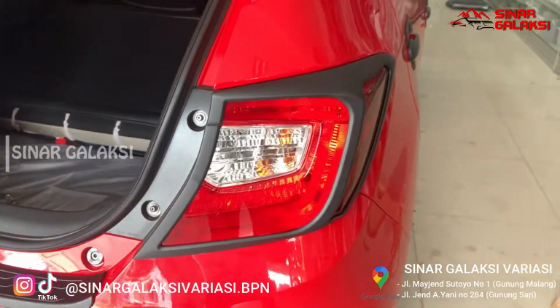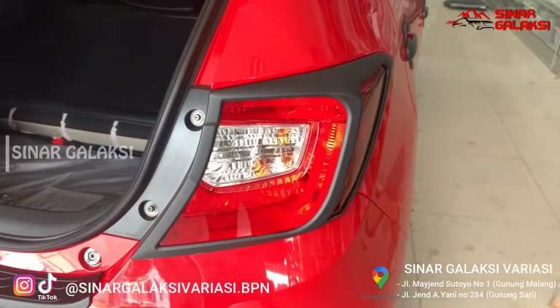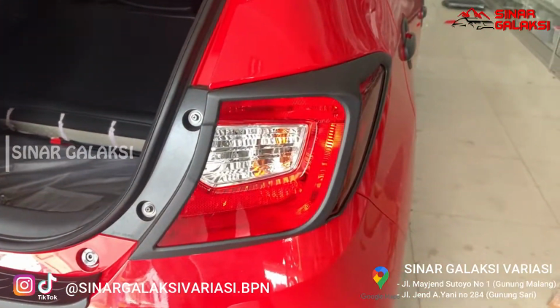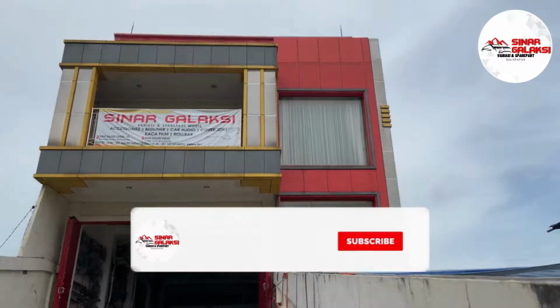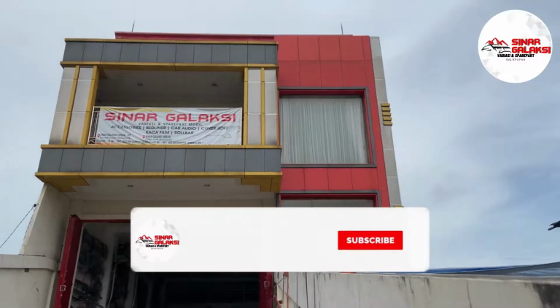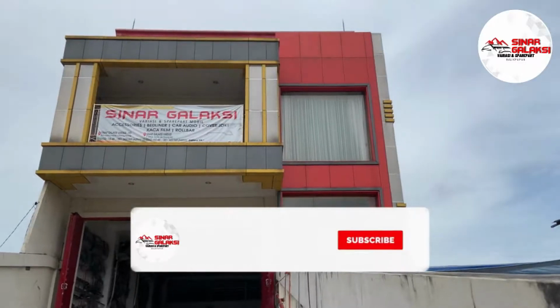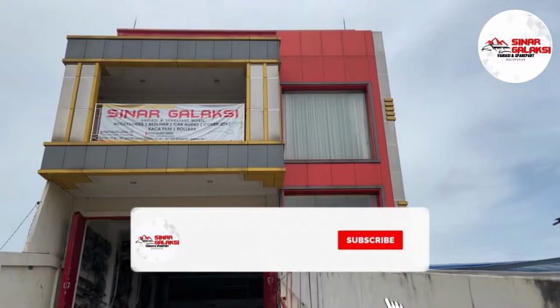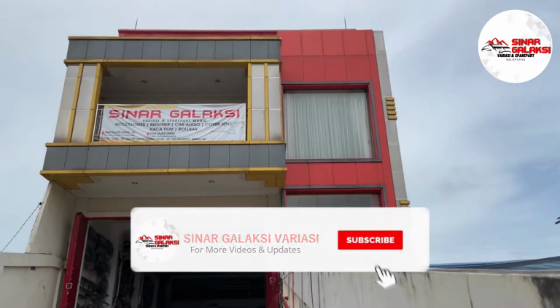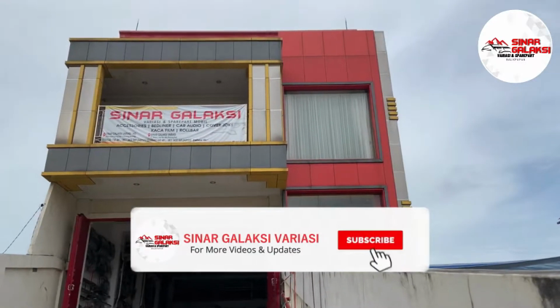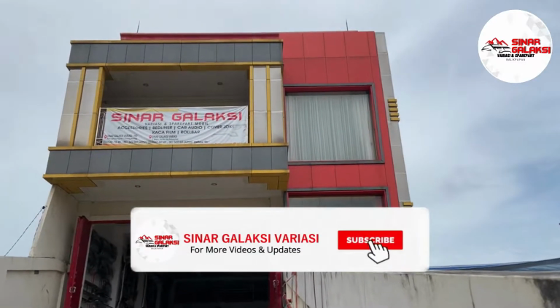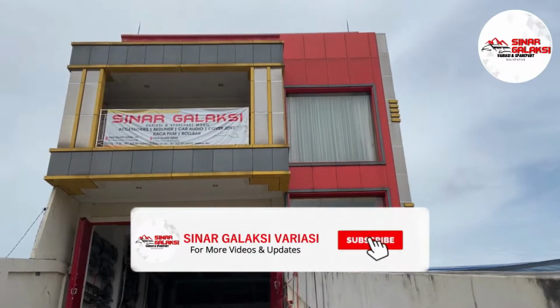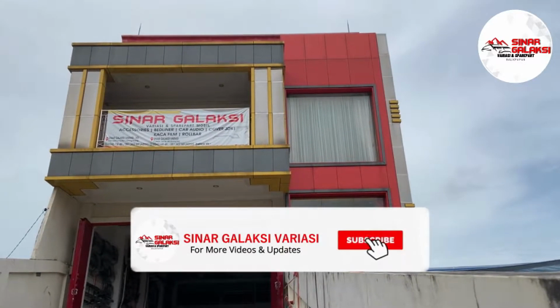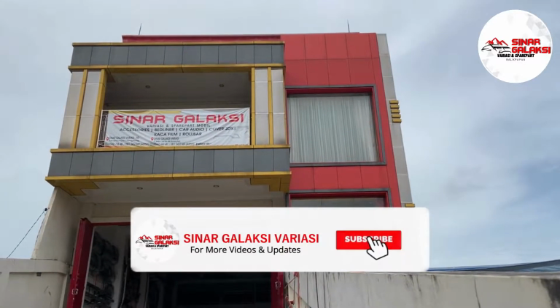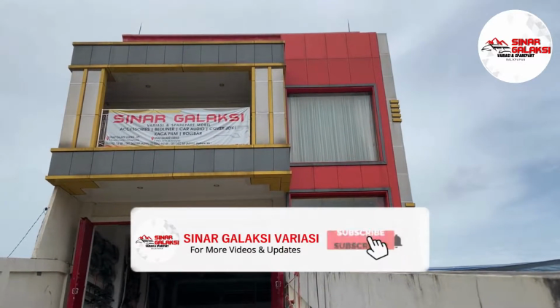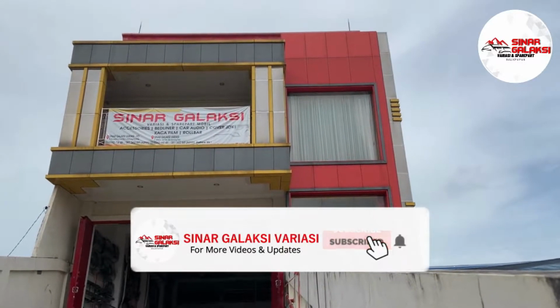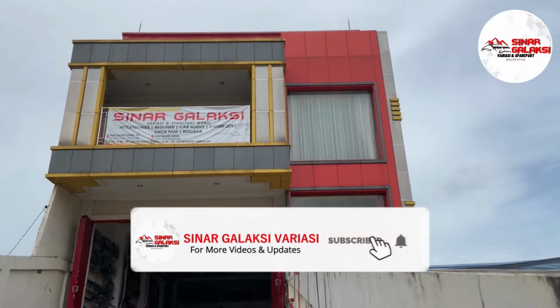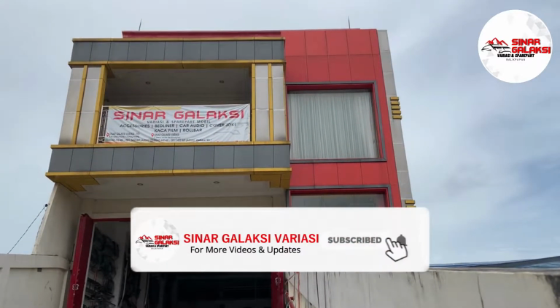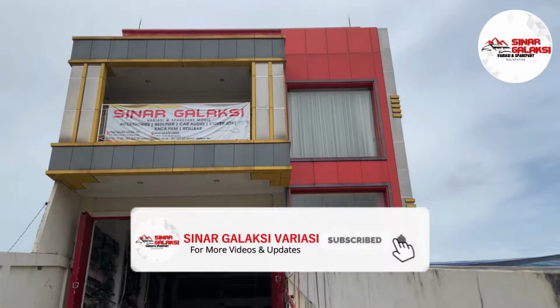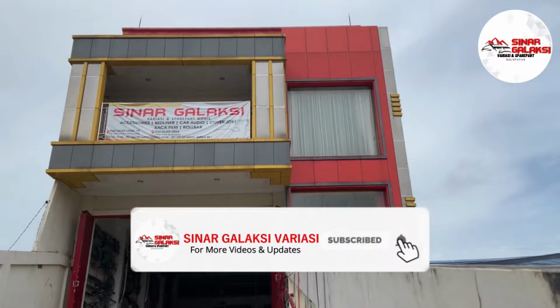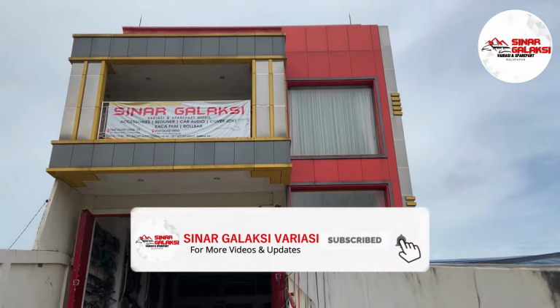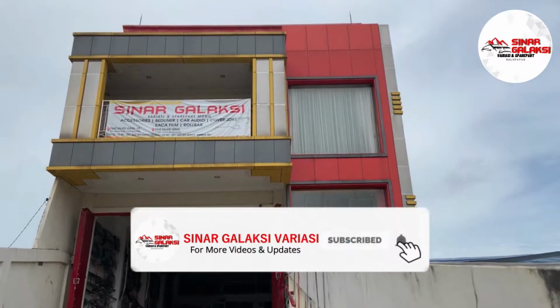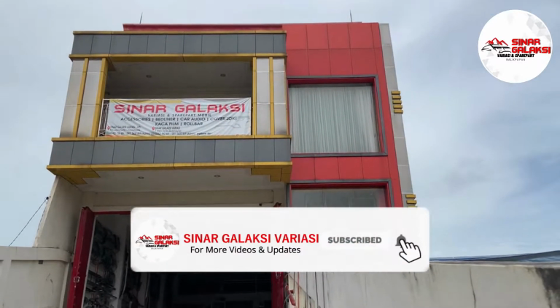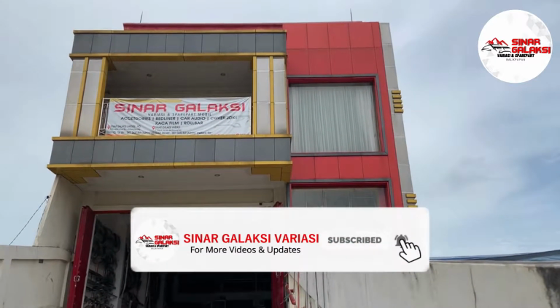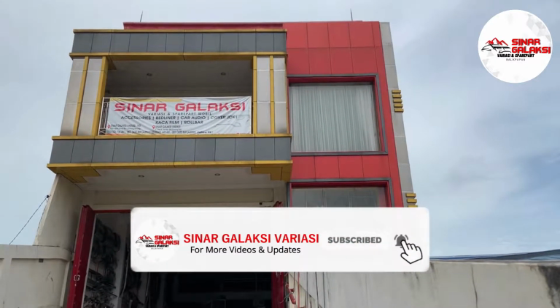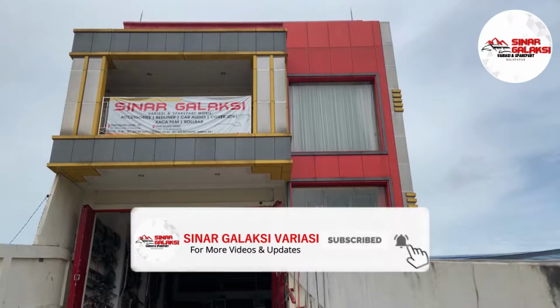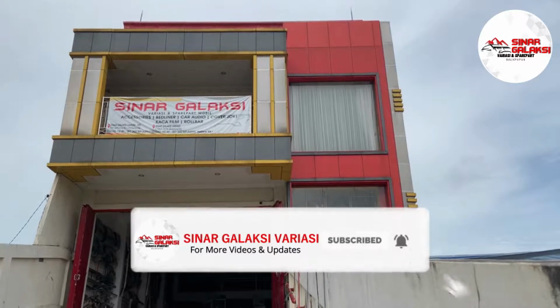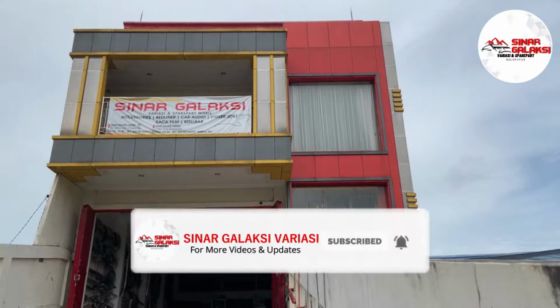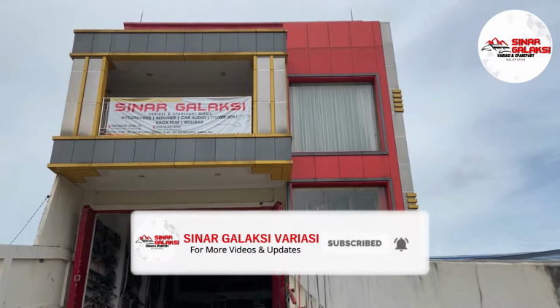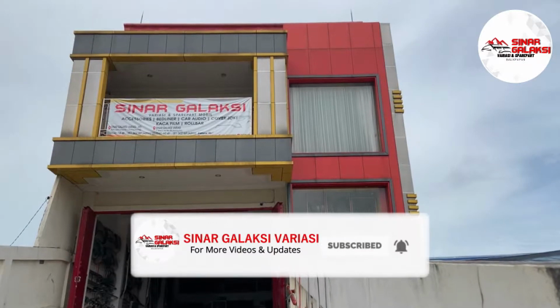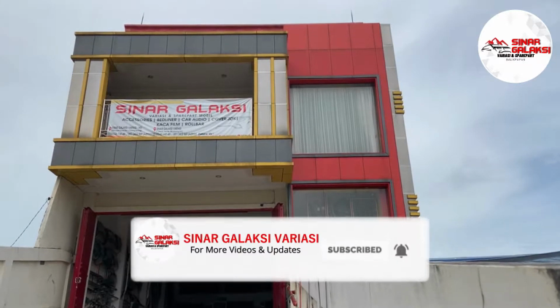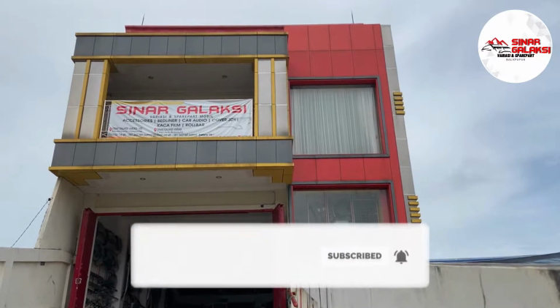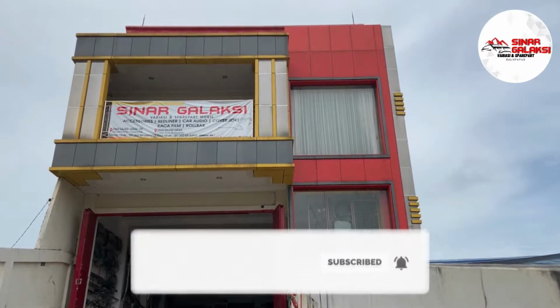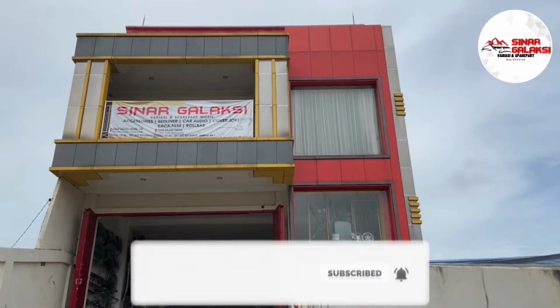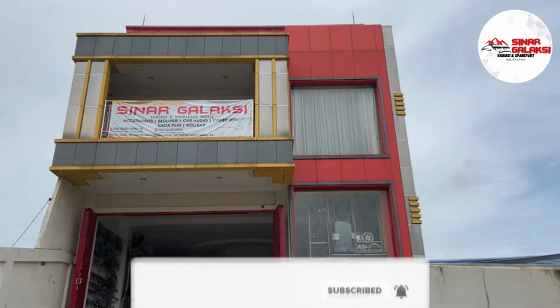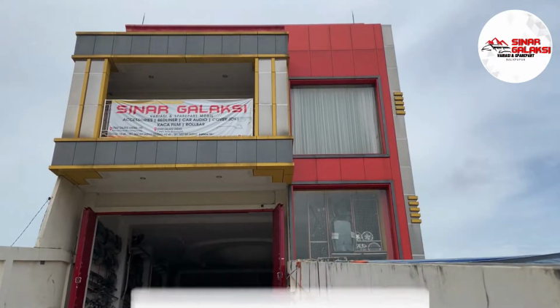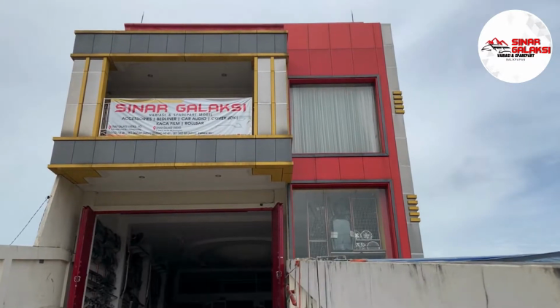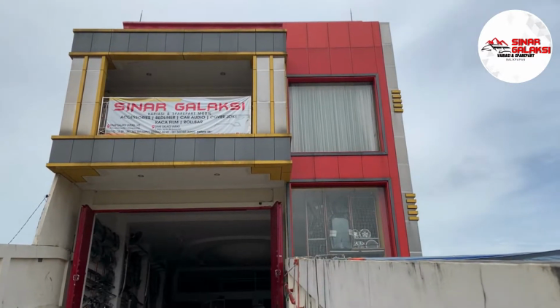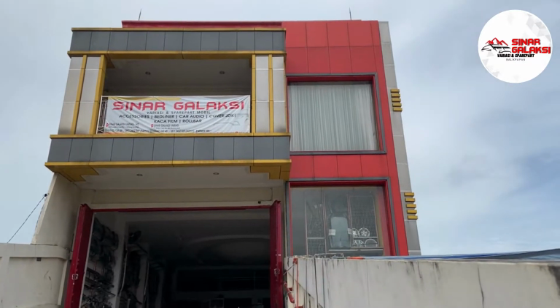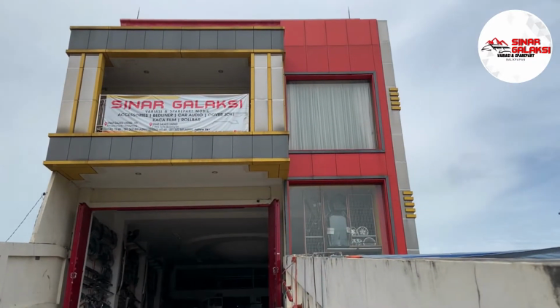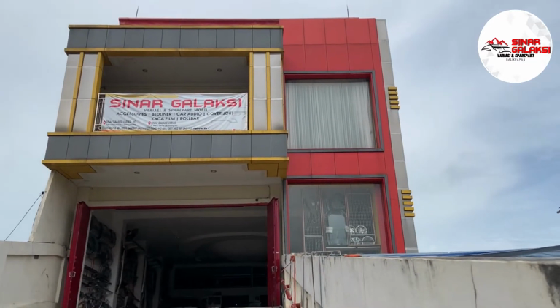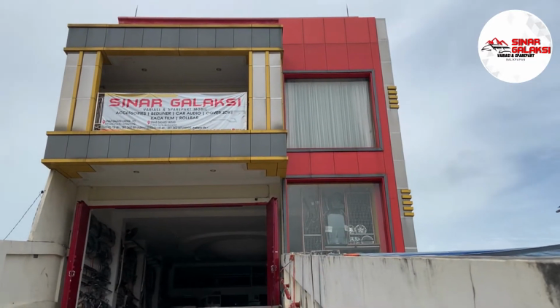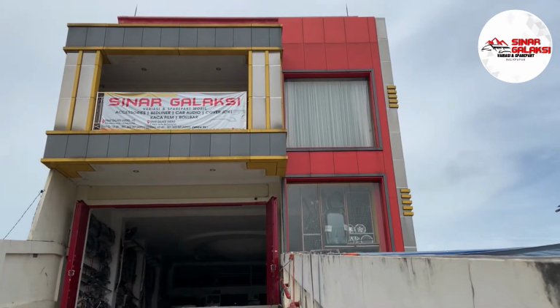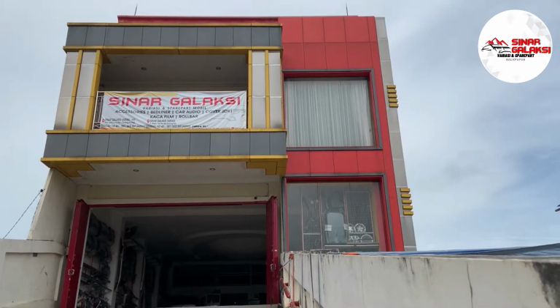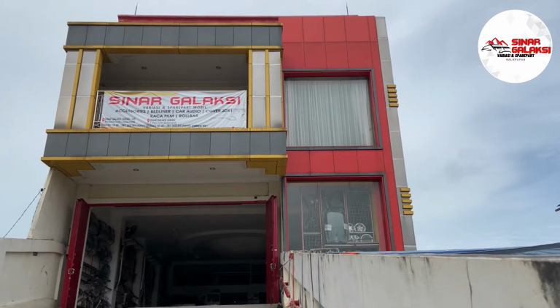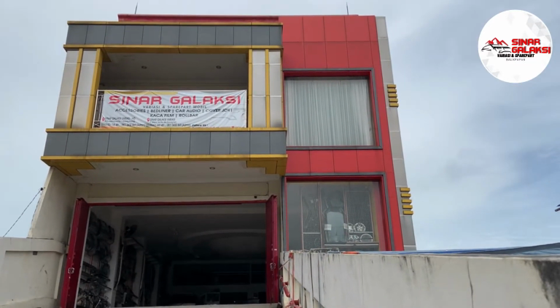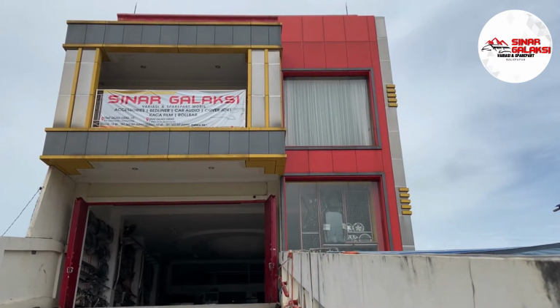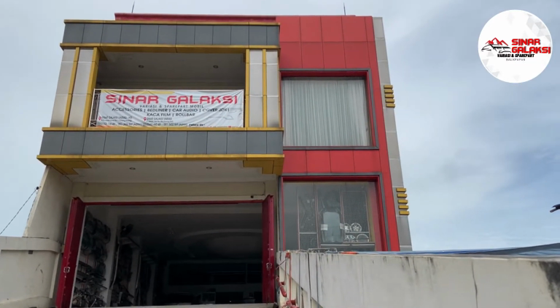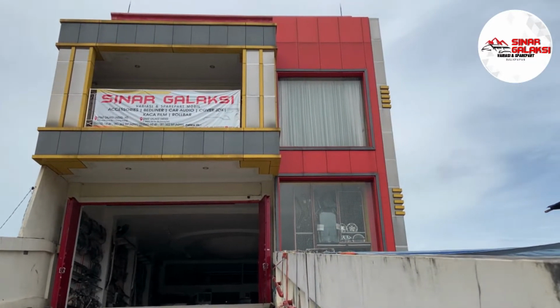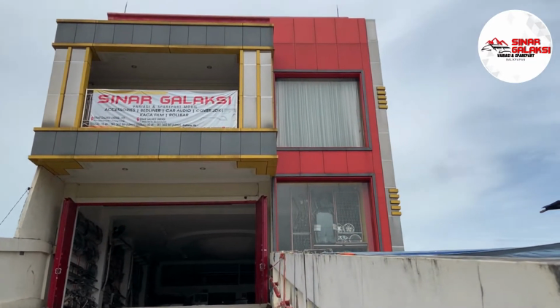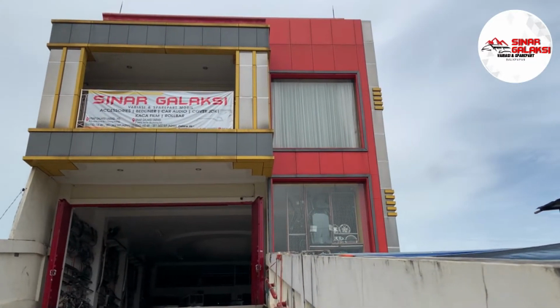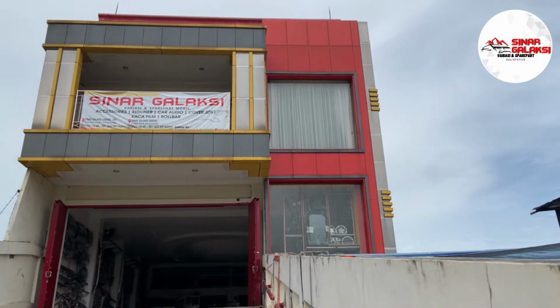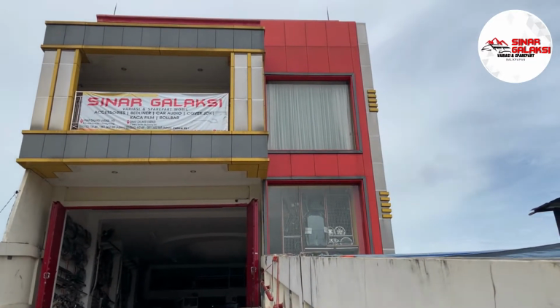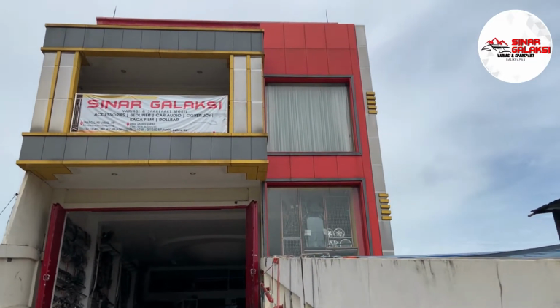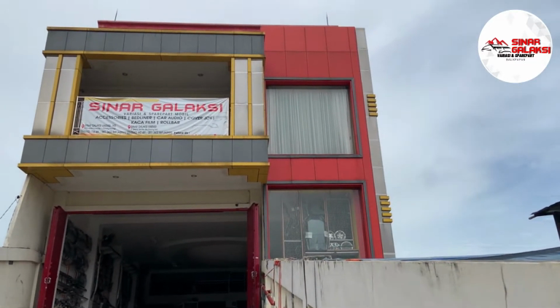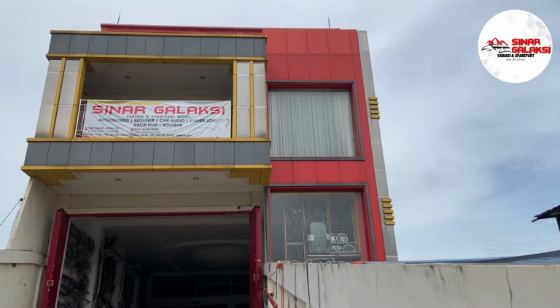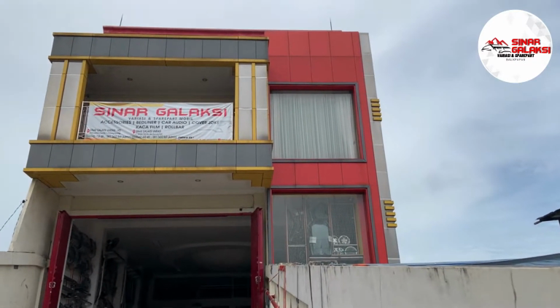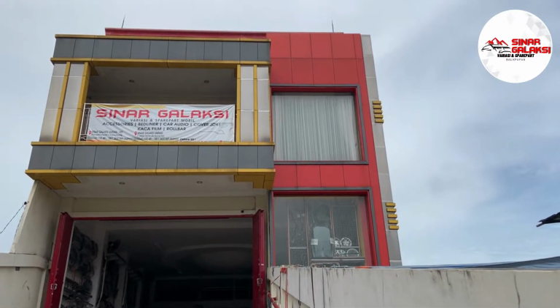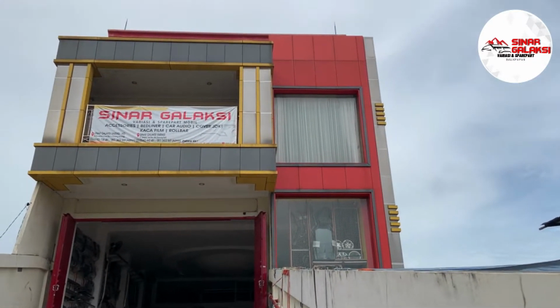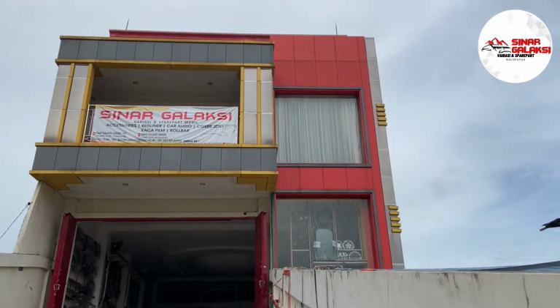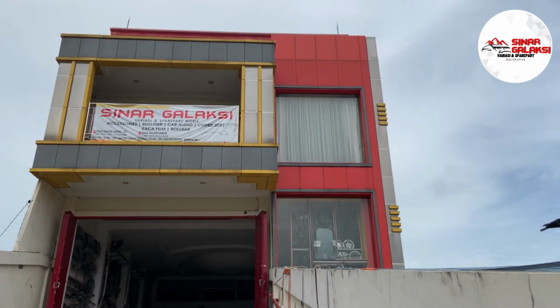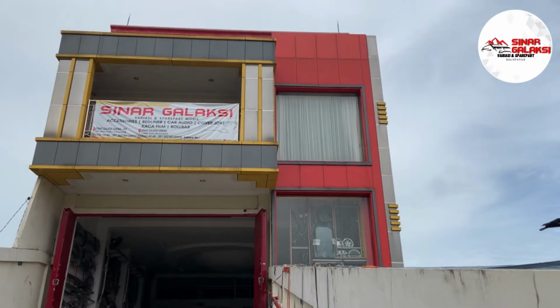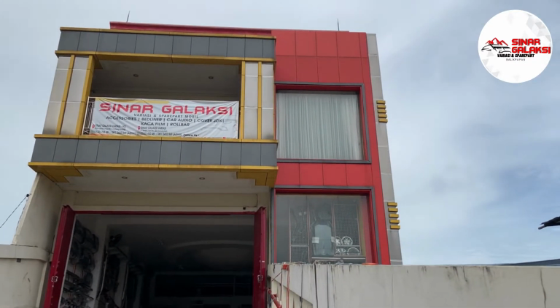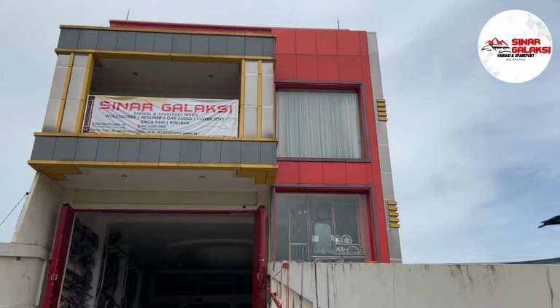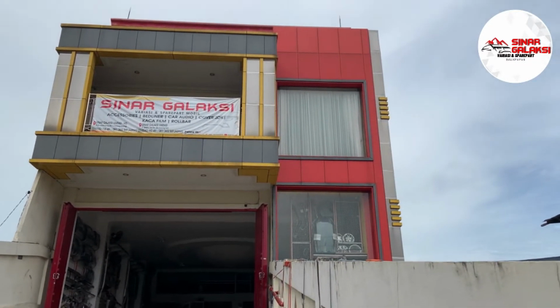Jangan lupa untuk like and subscribe YouTube channel ini, dan aktifkan juga lonceng notifikasi supaya kalian lebih tahu informasi terbaru dari dunia variasi mobil.